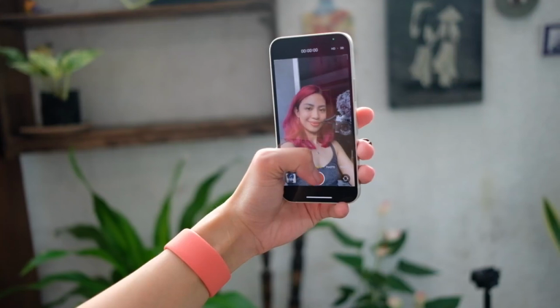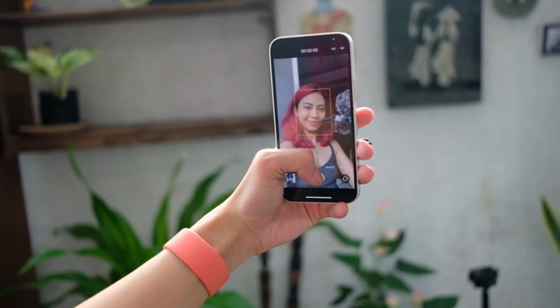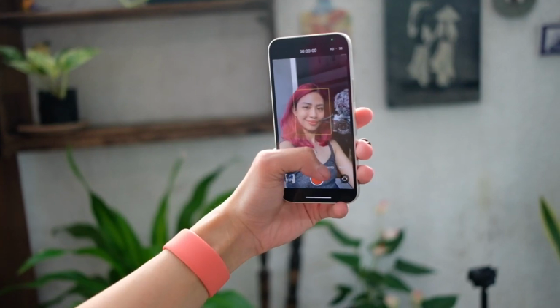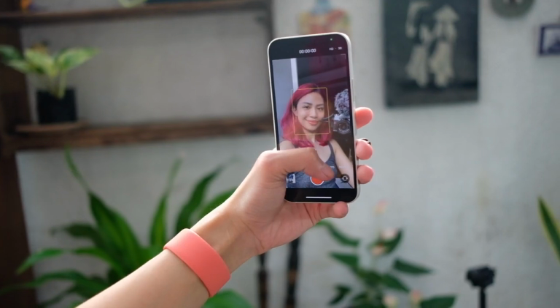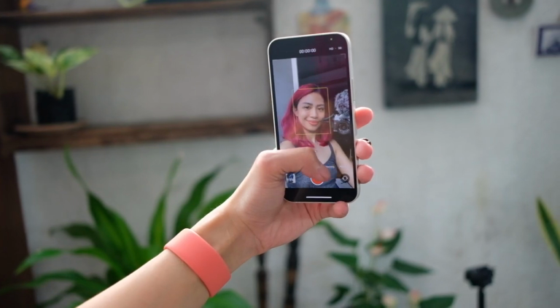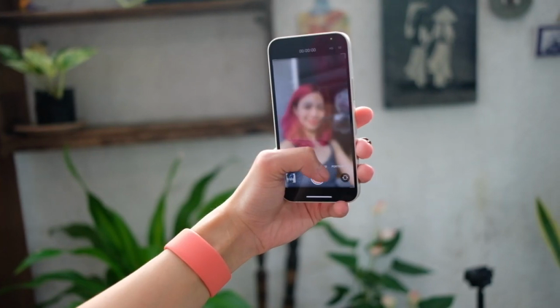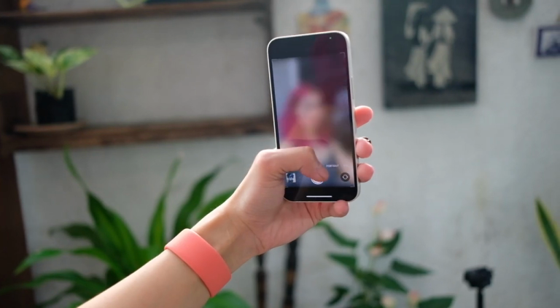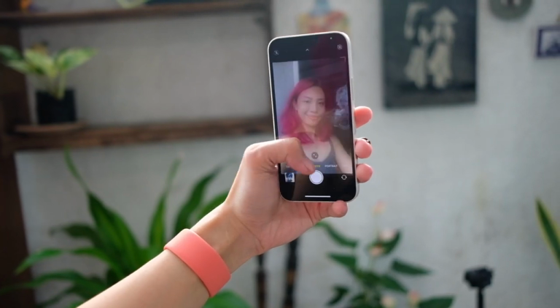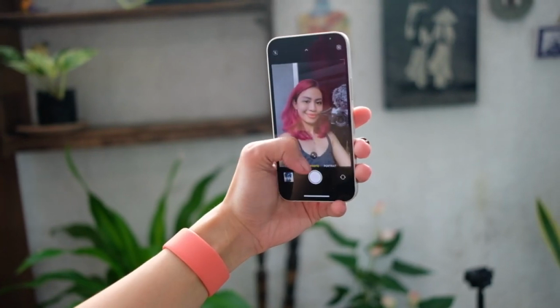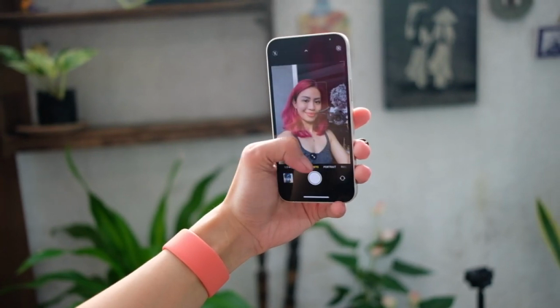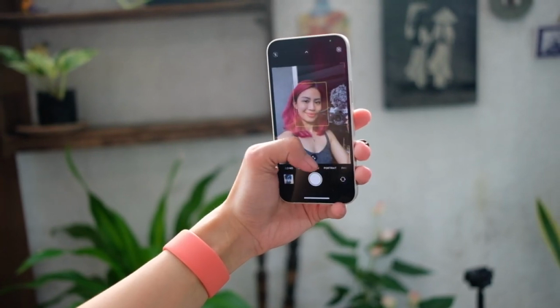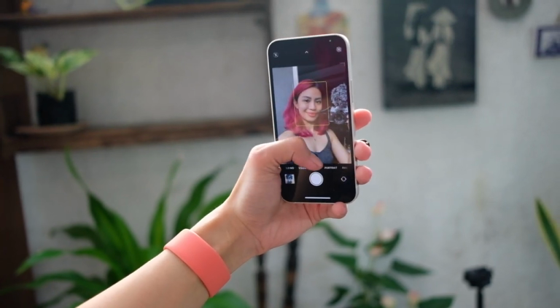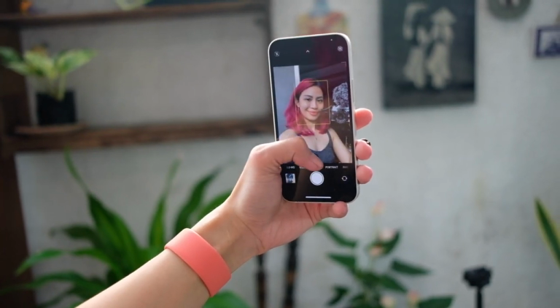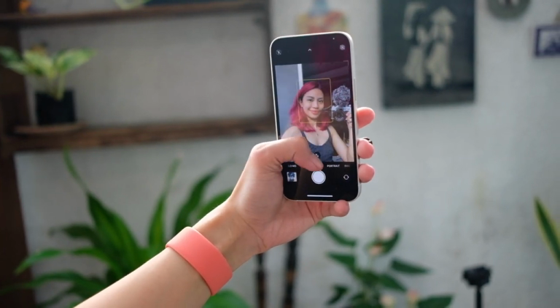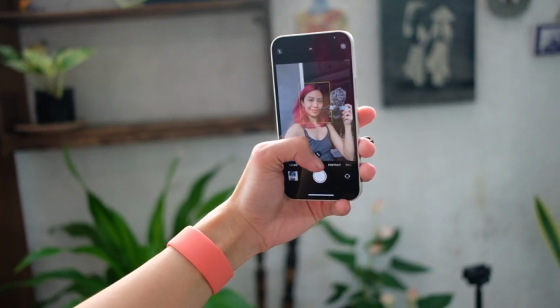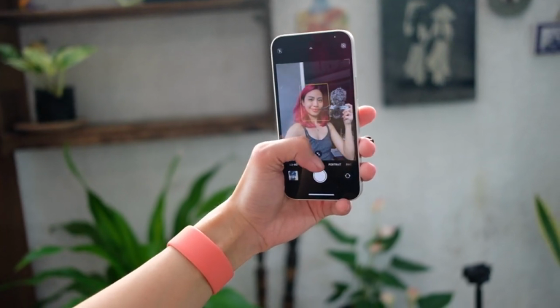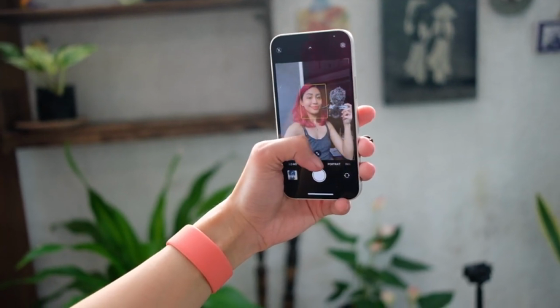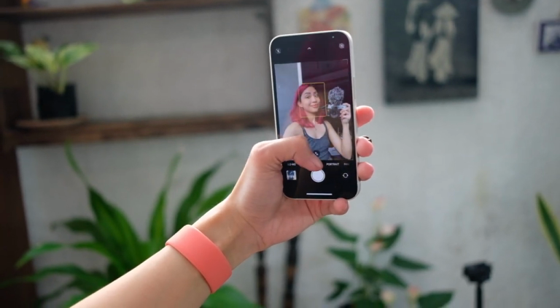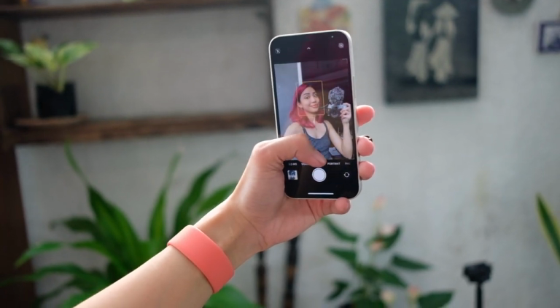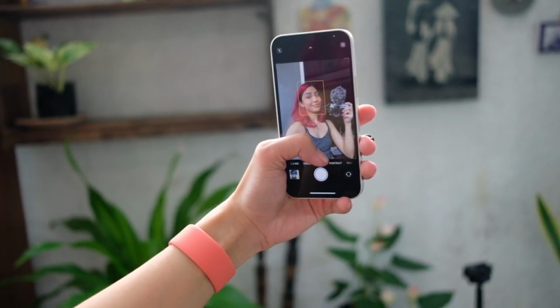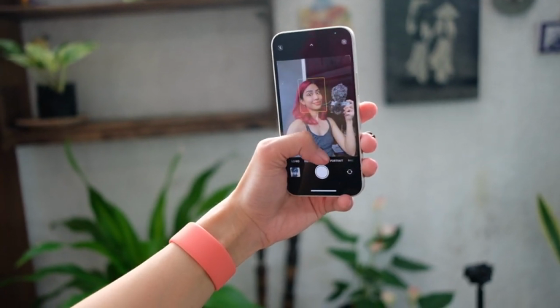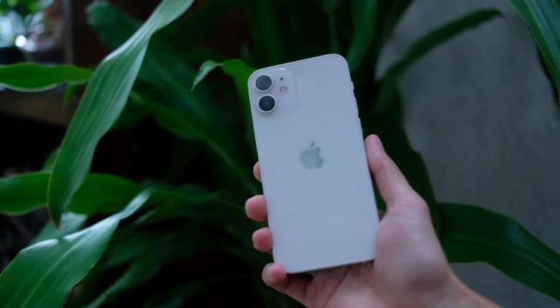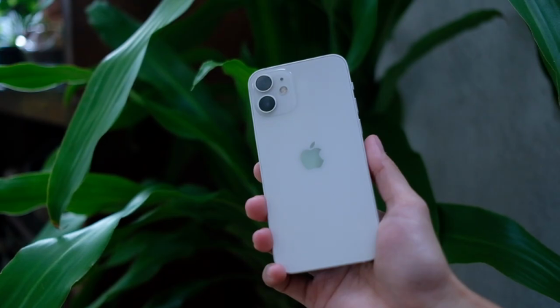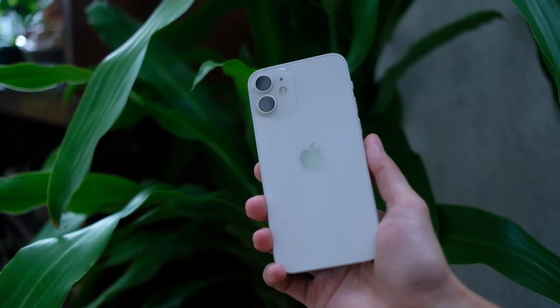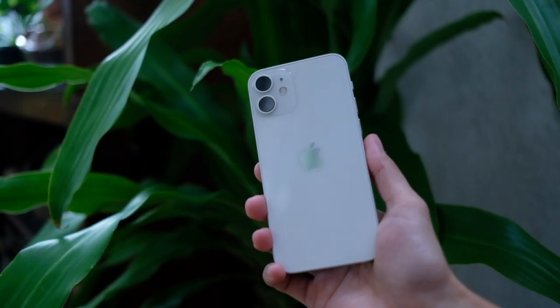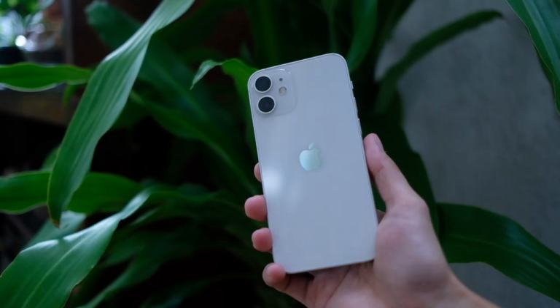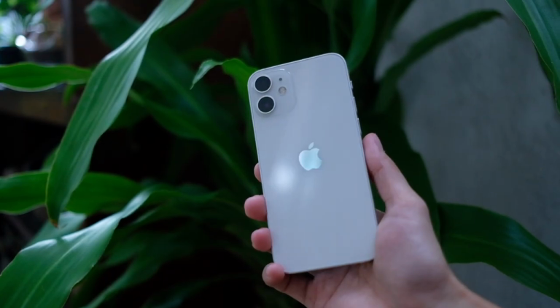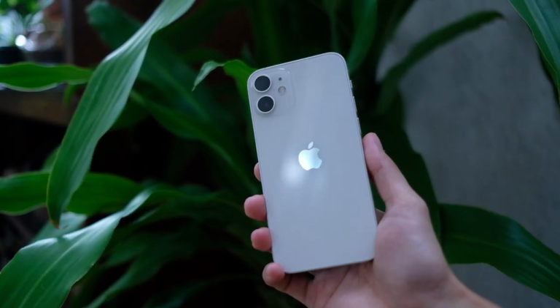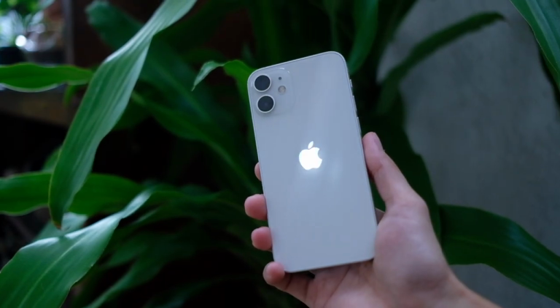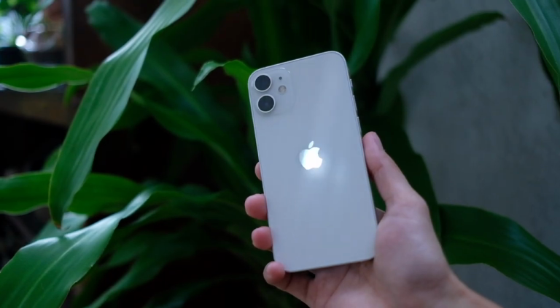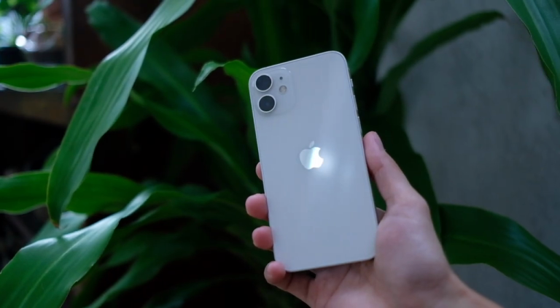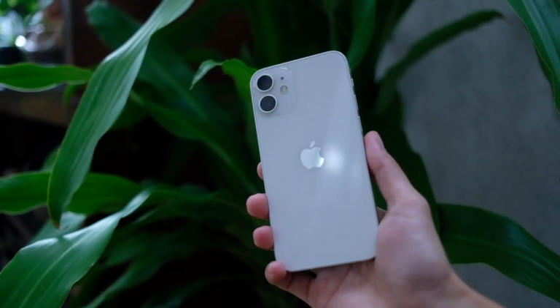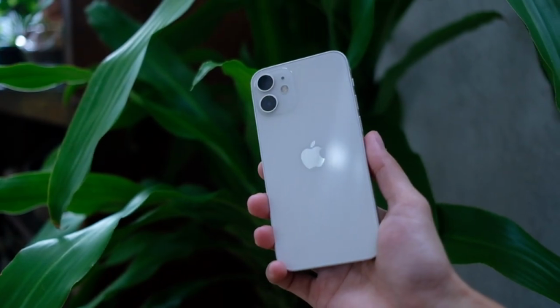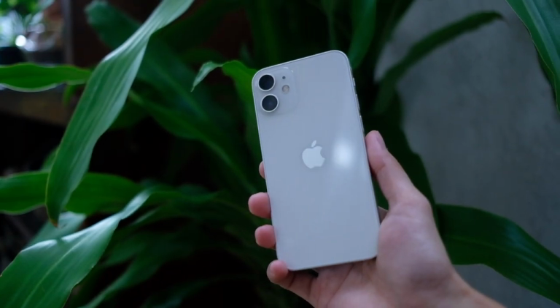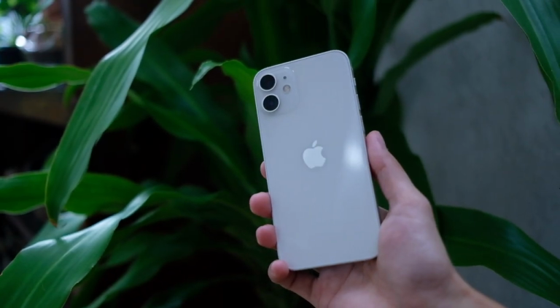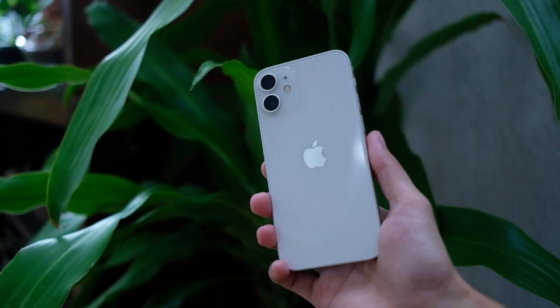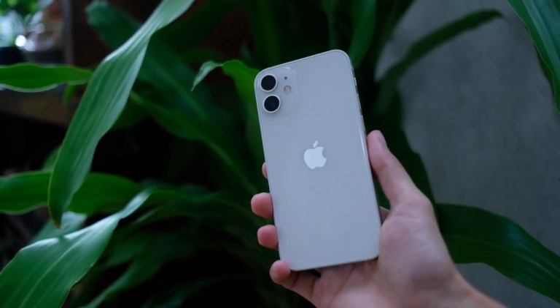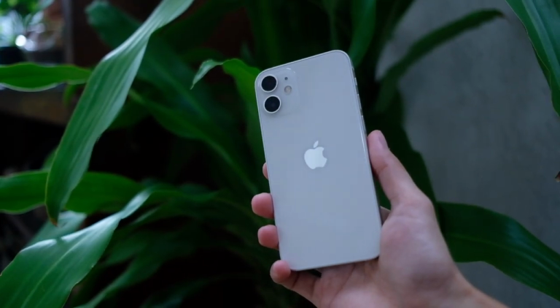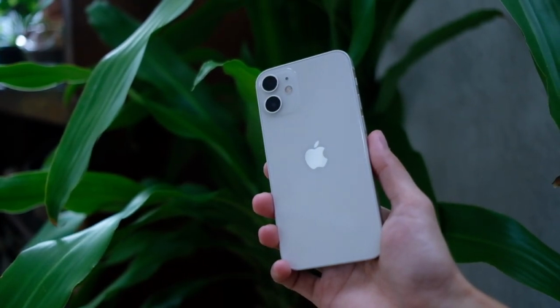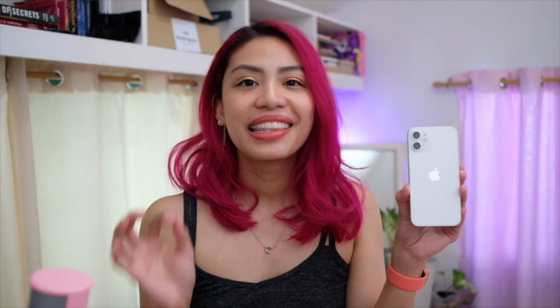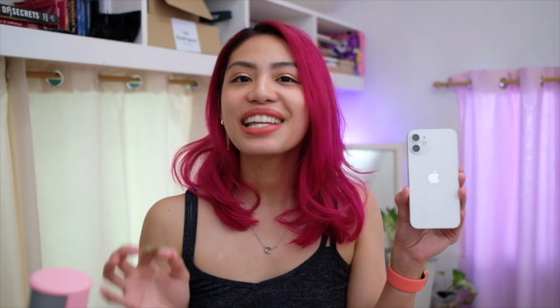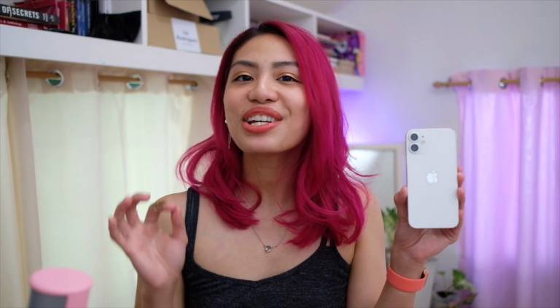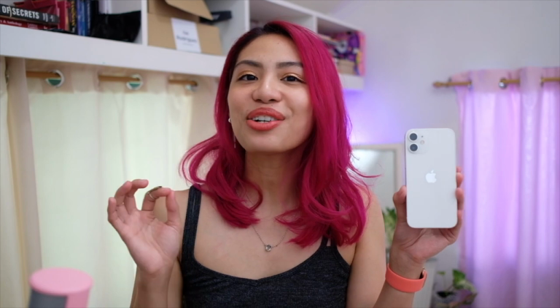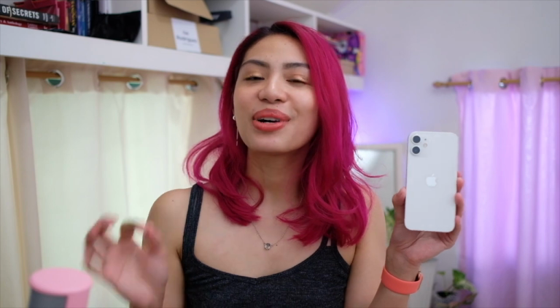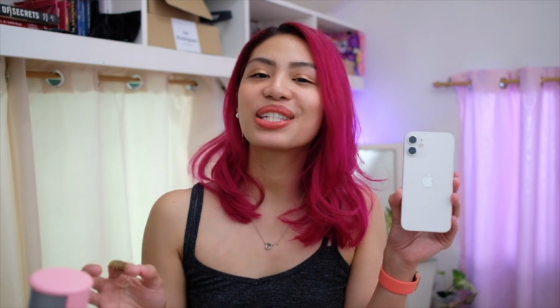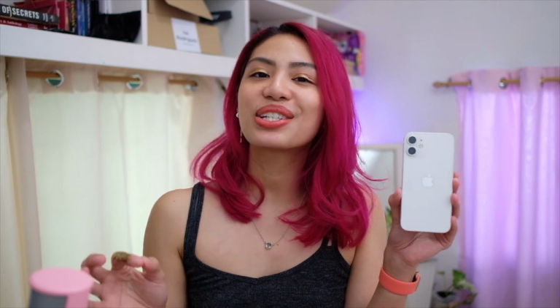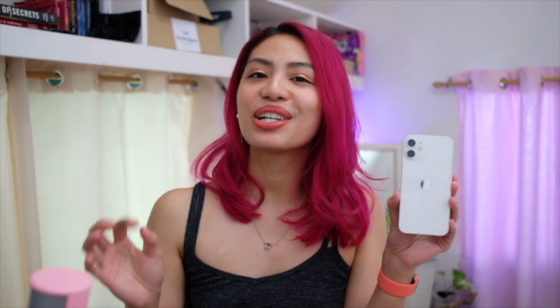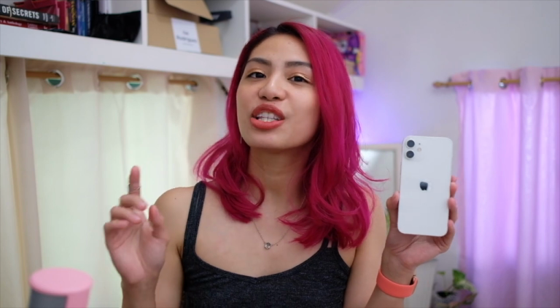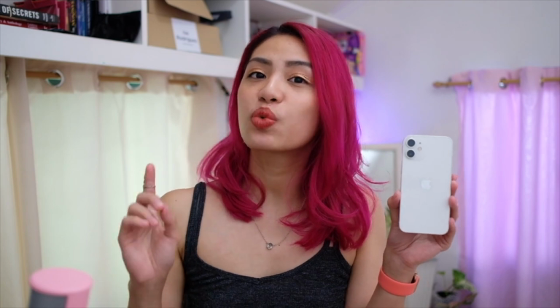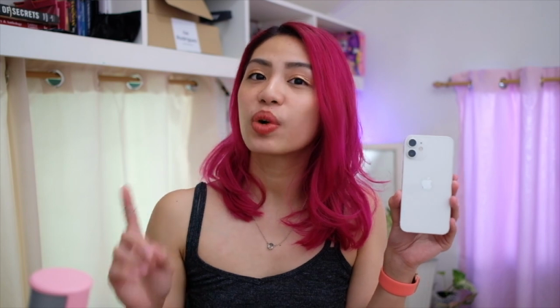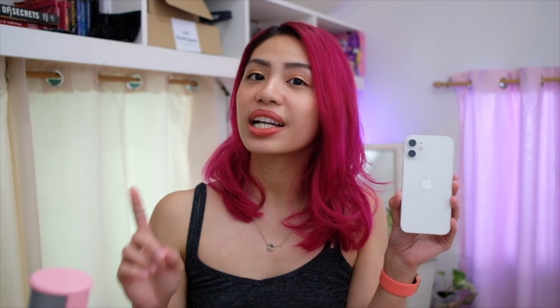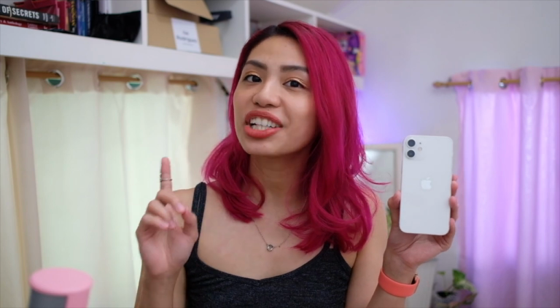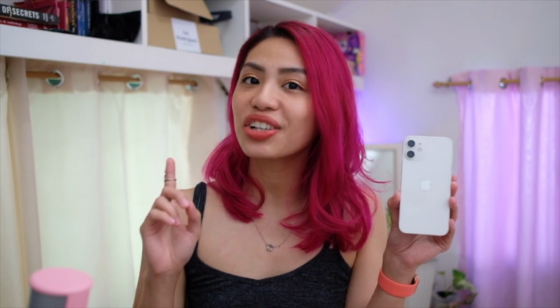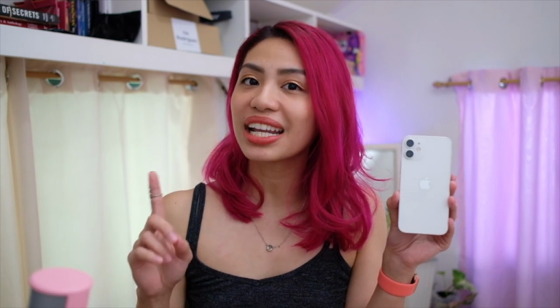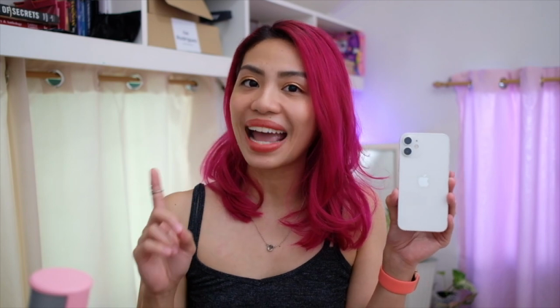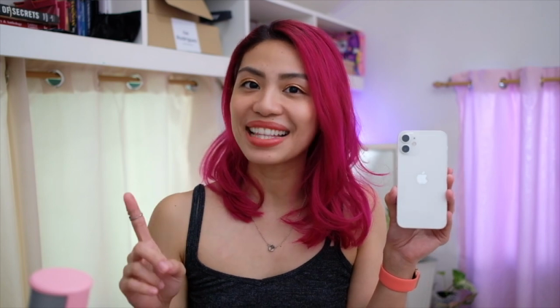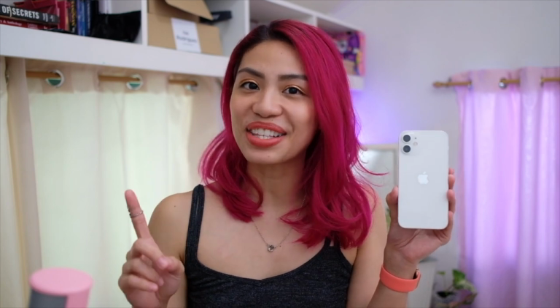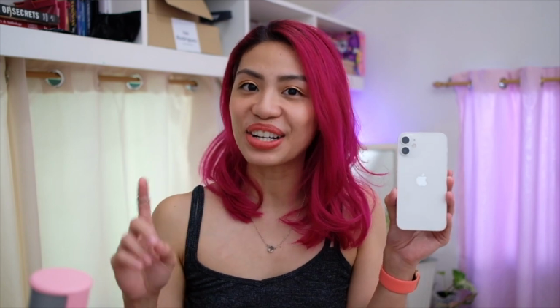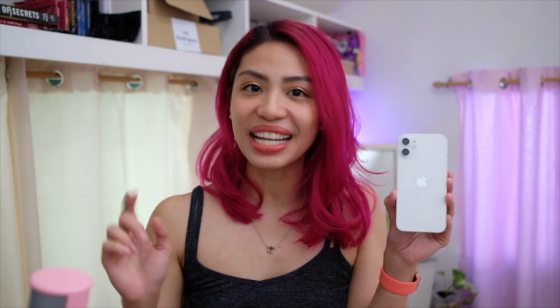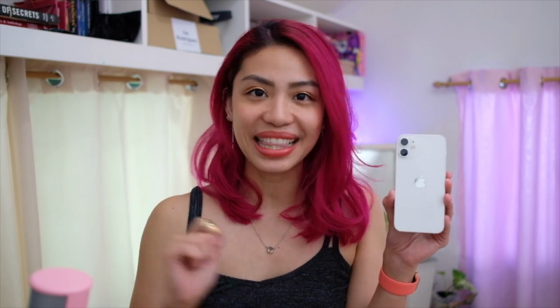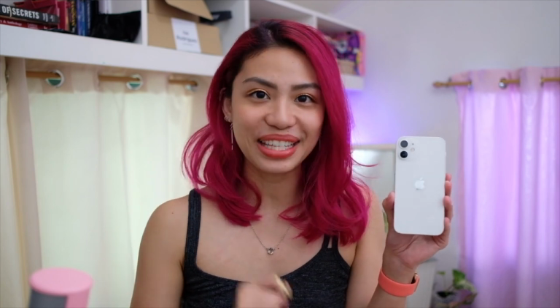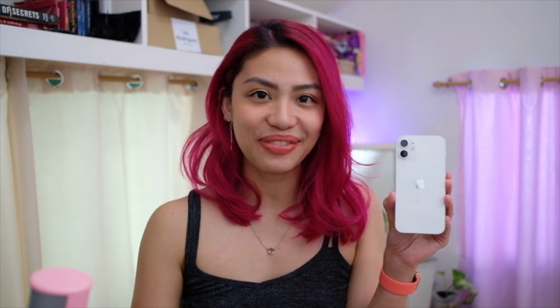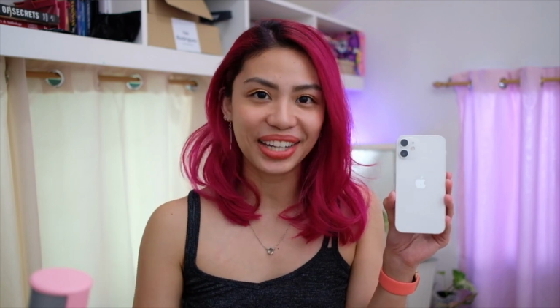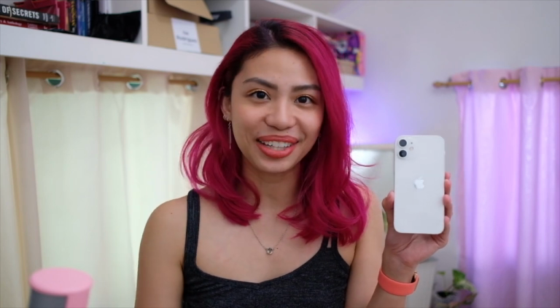Can you vlog with the iPhone 12 mini and is that battery enough? These are questions we're going to try to answer in this video.